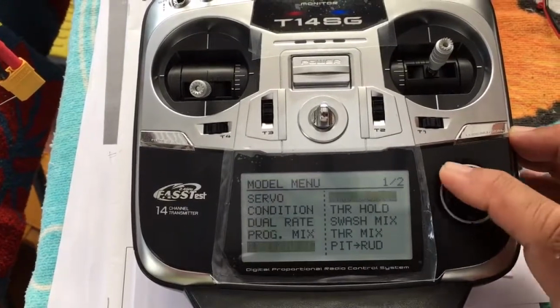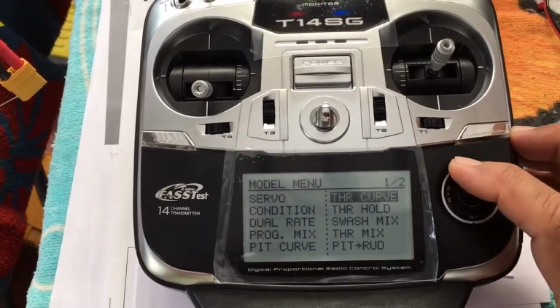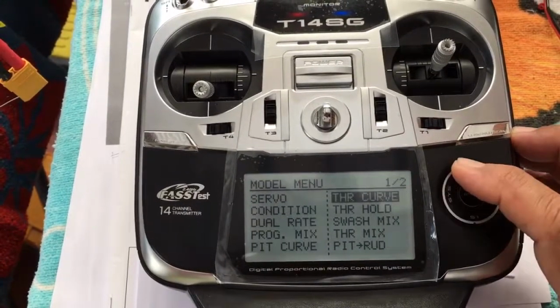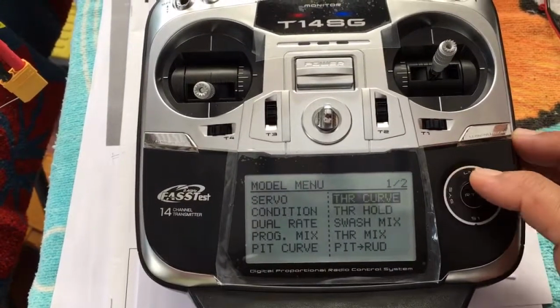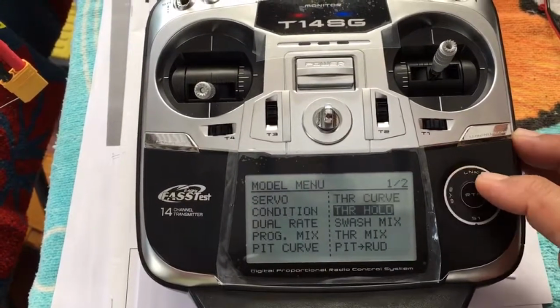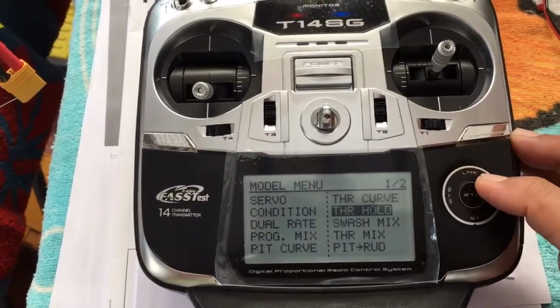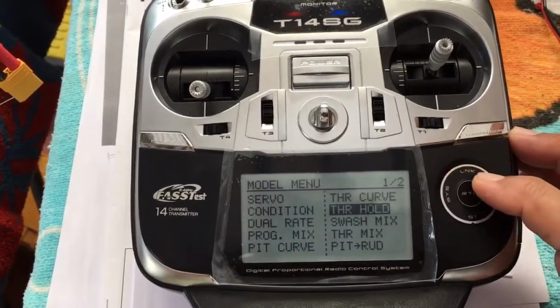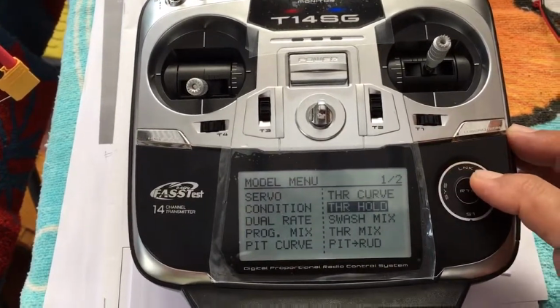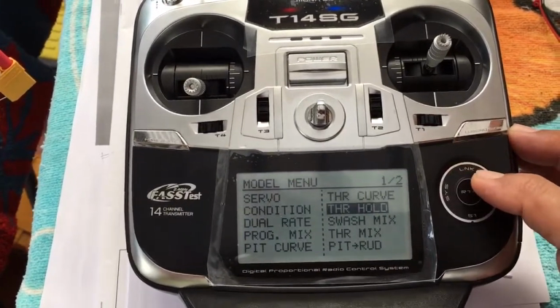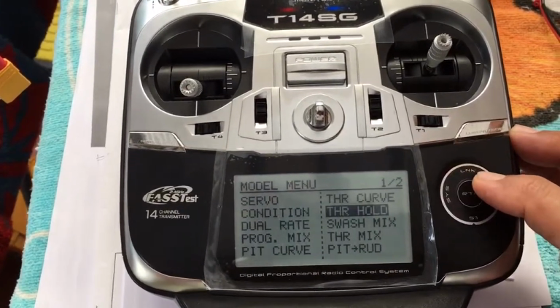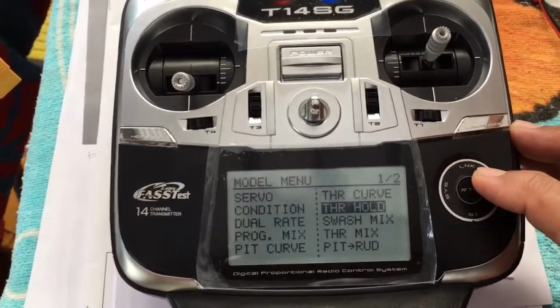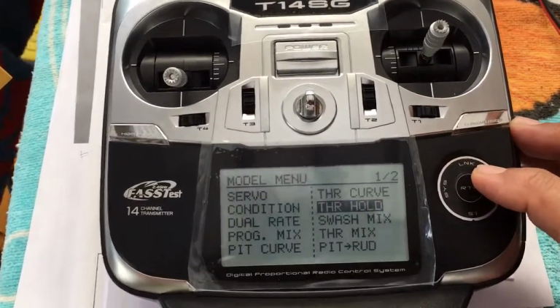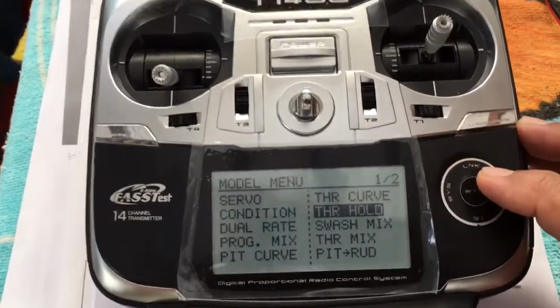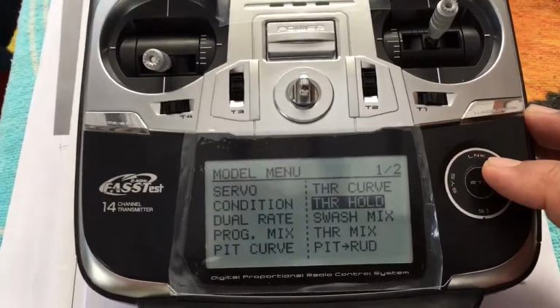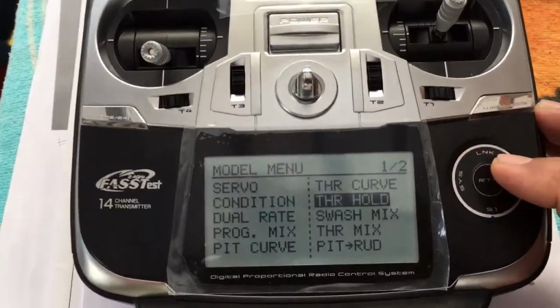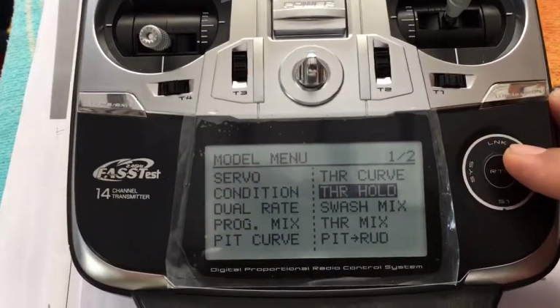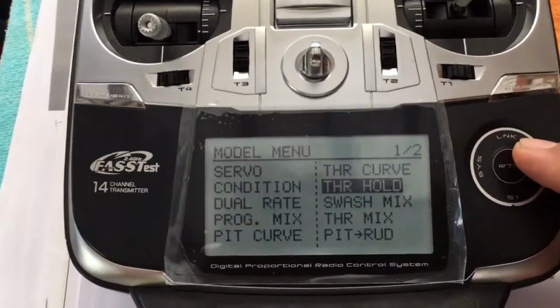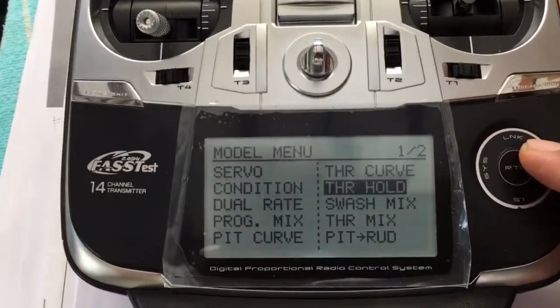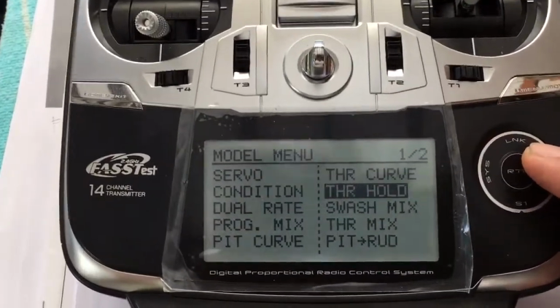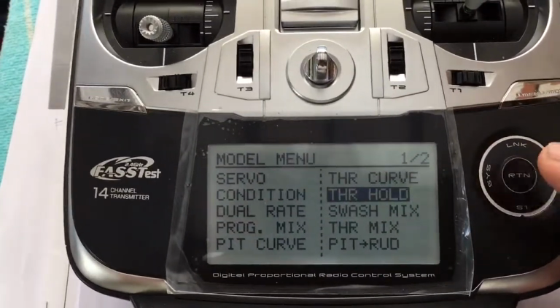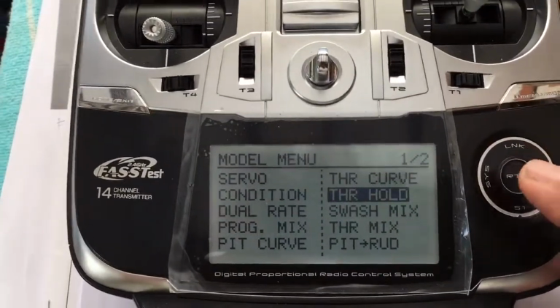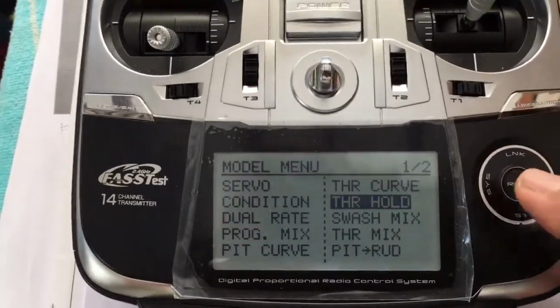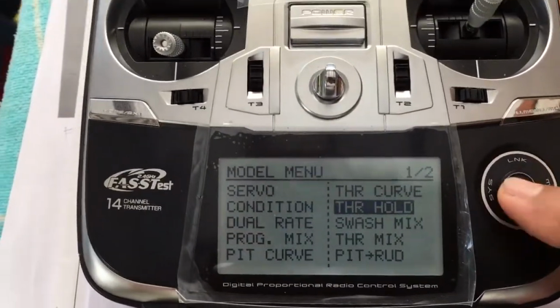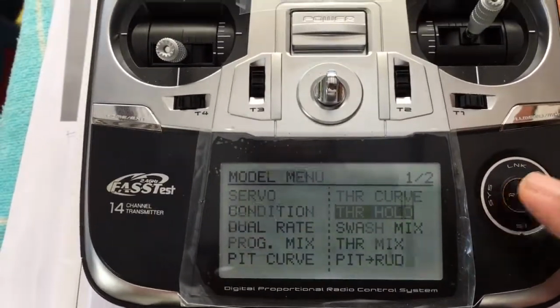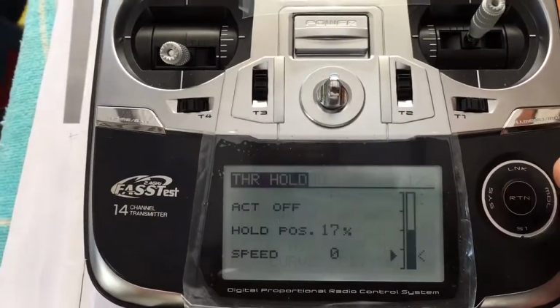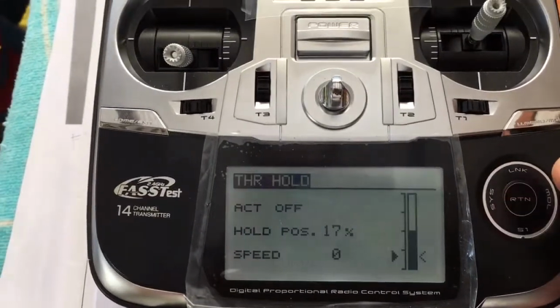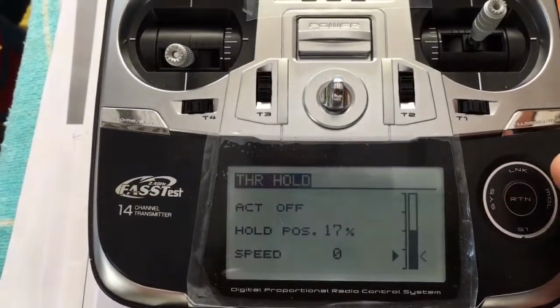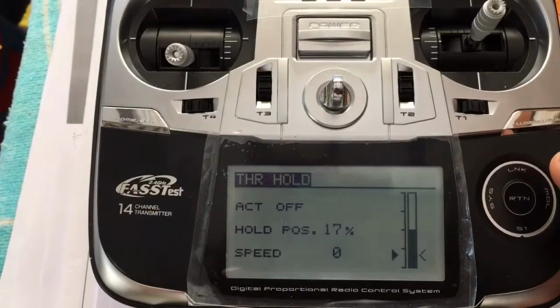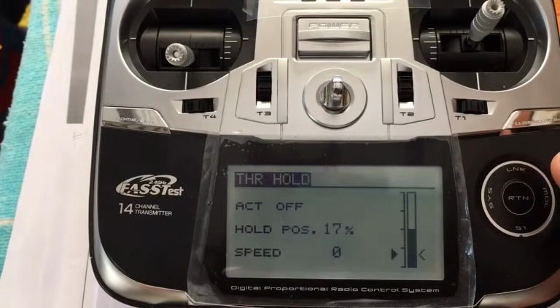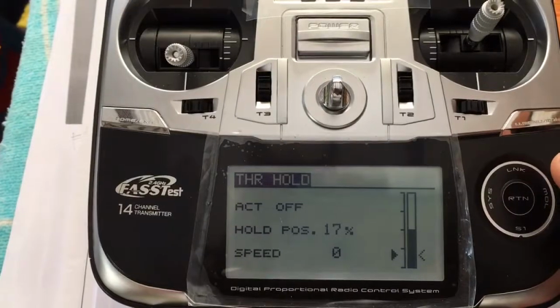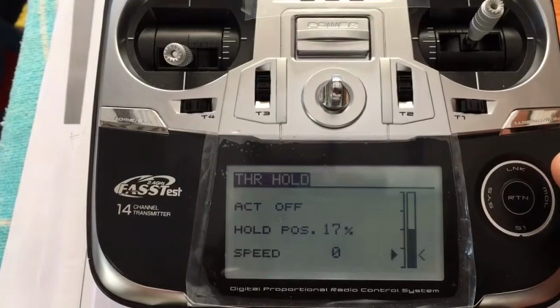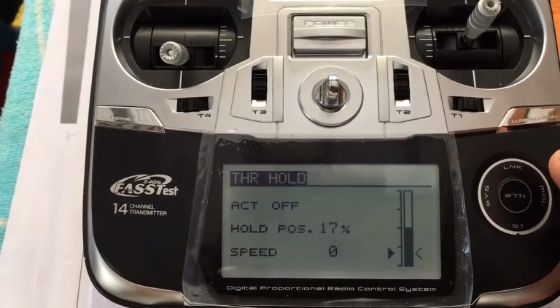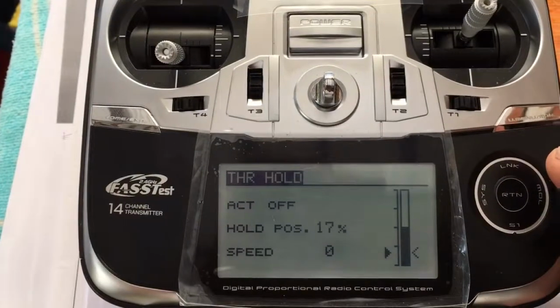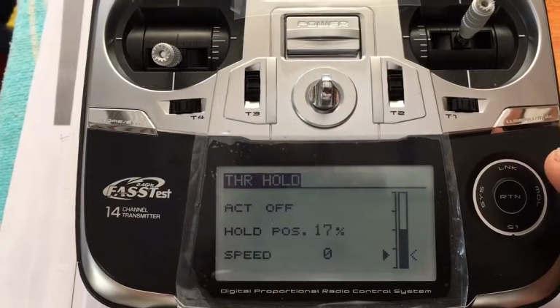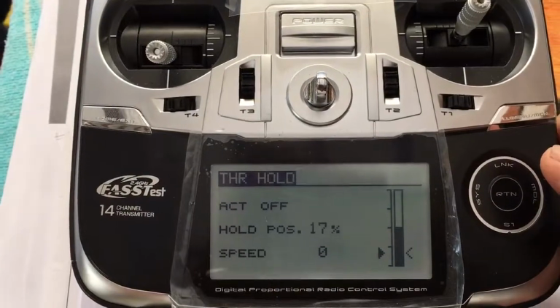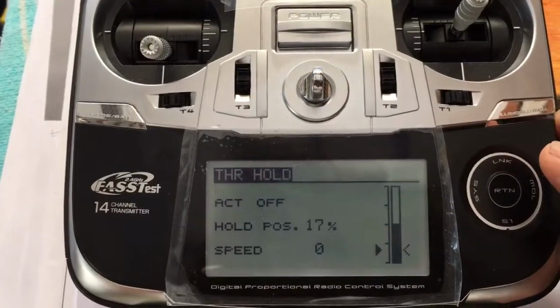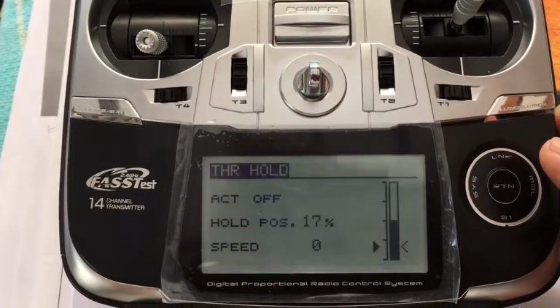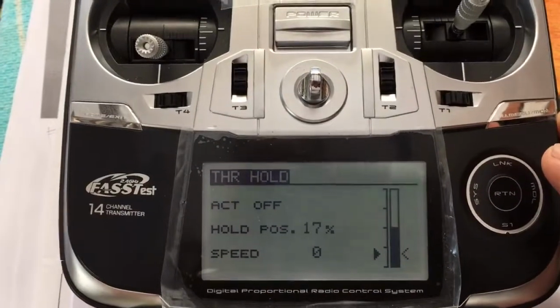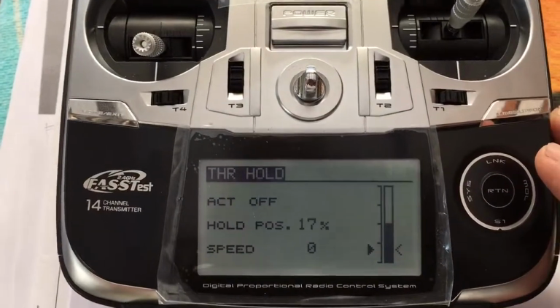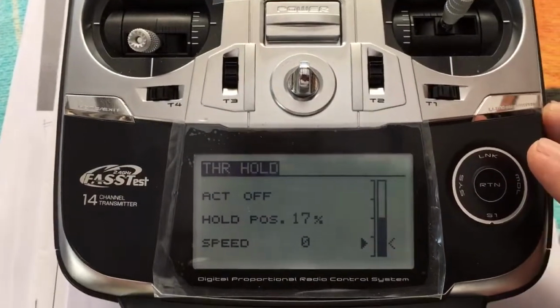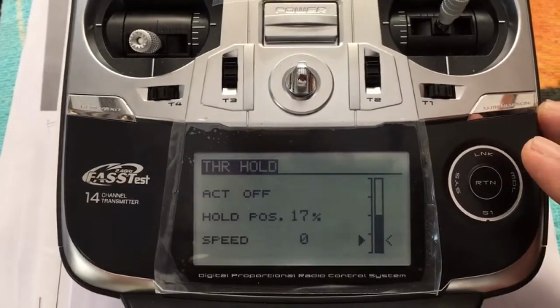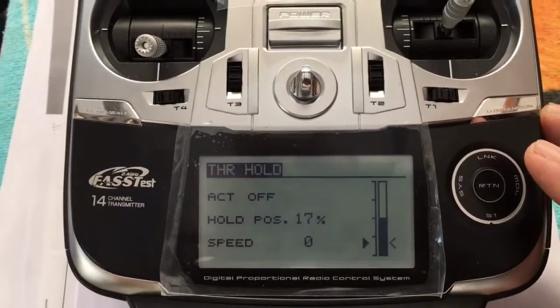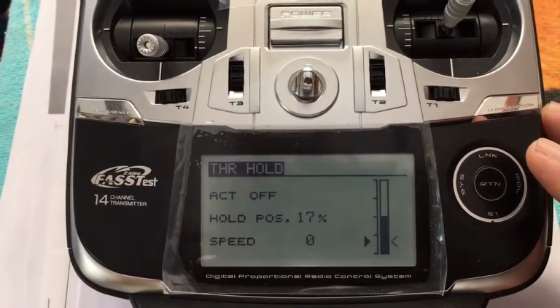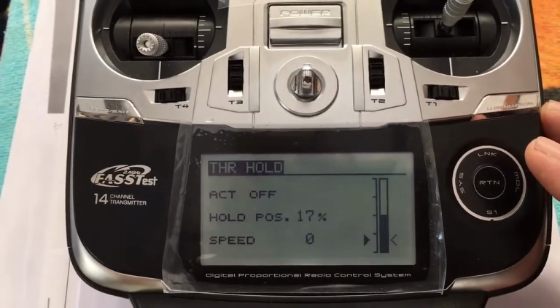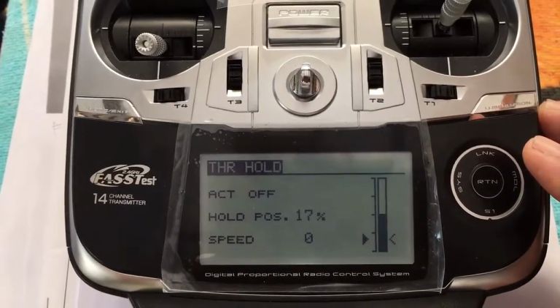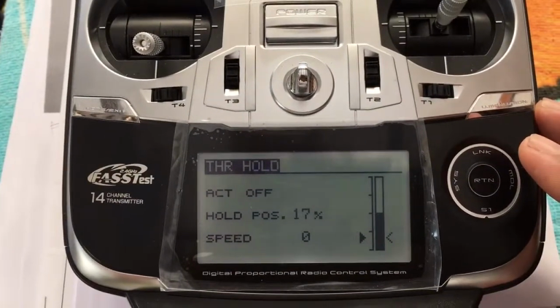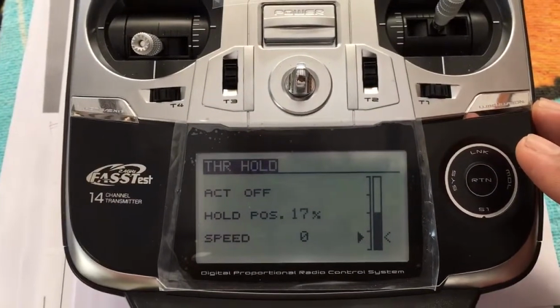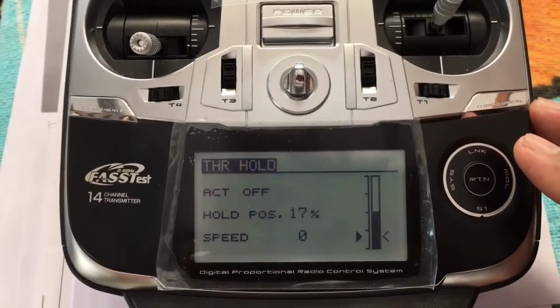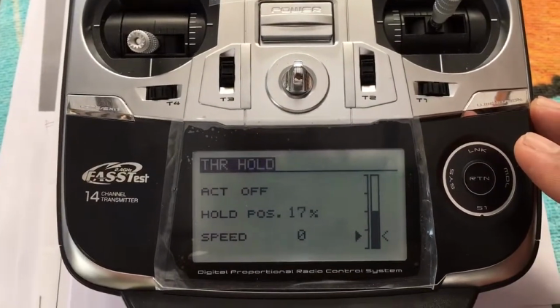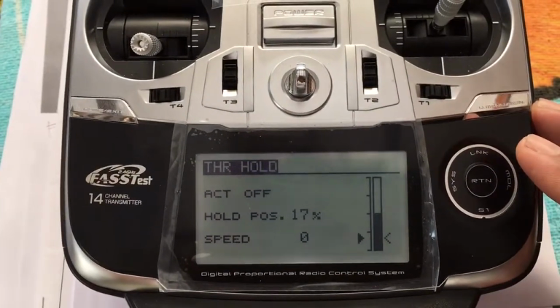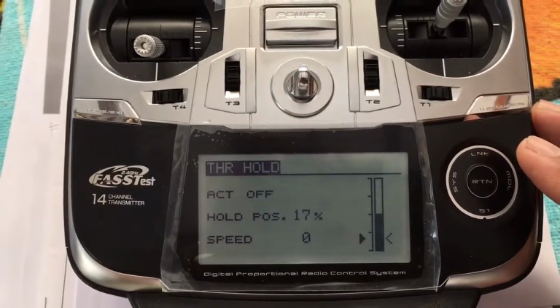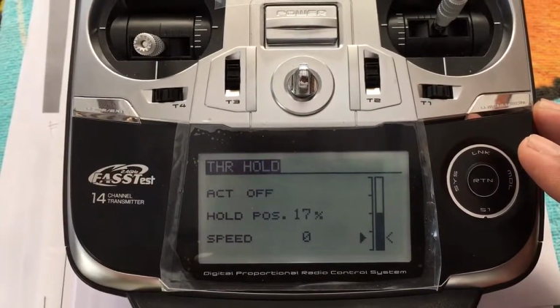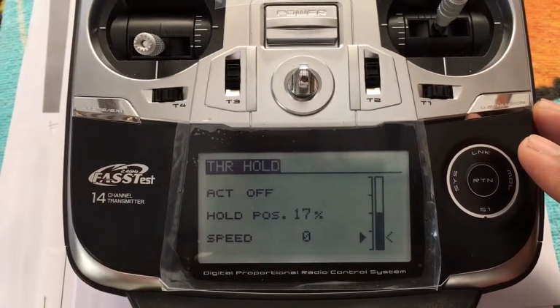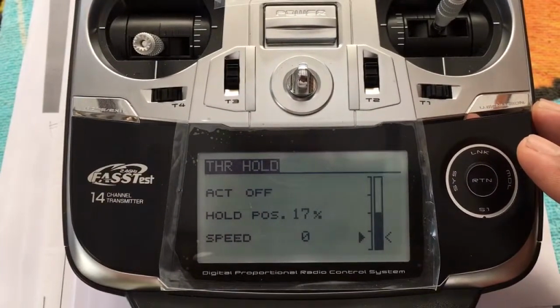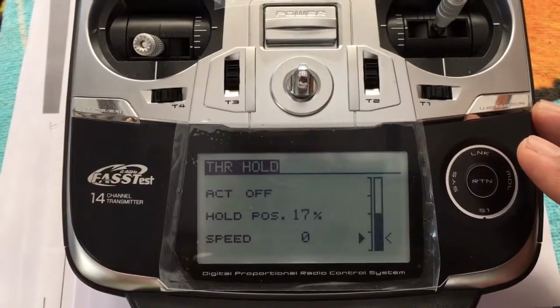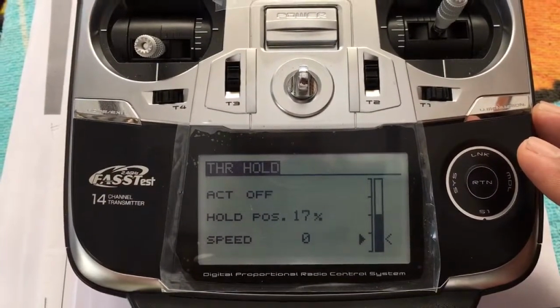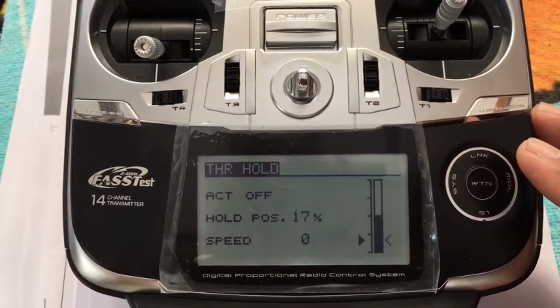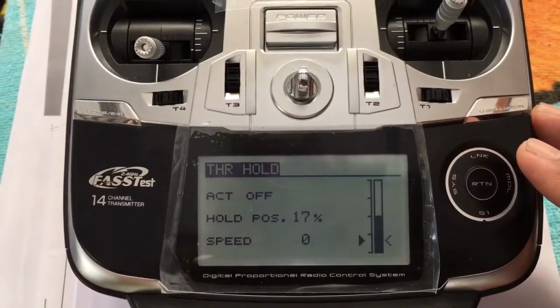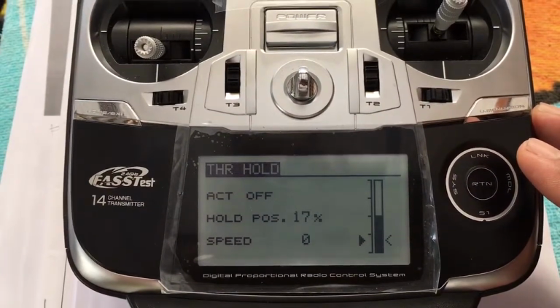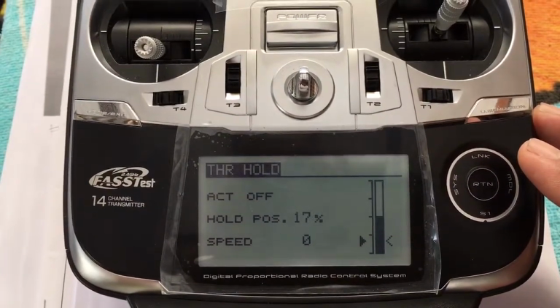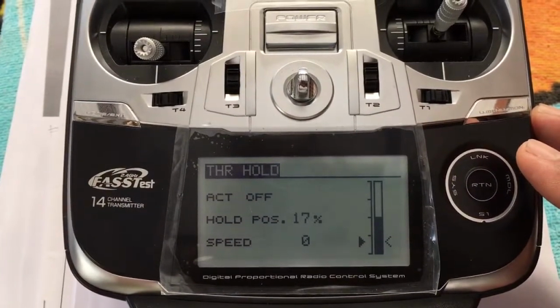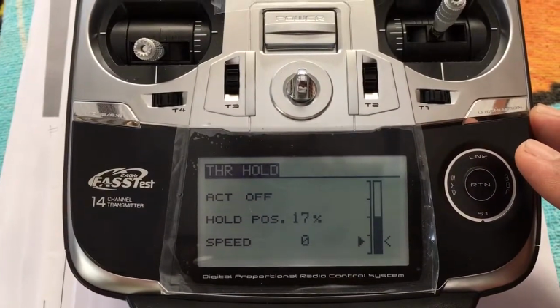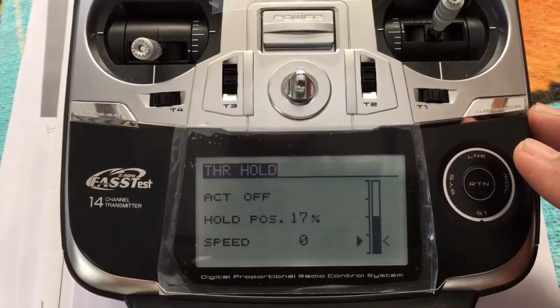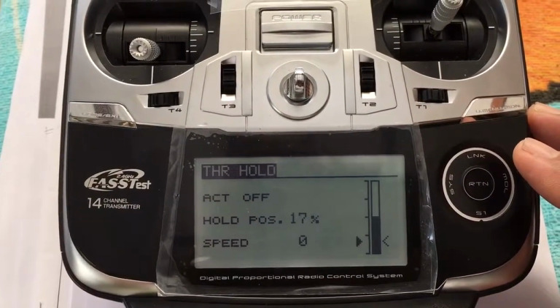Just to show you the throttle hold — it's in the default position, hold position is at 17%.